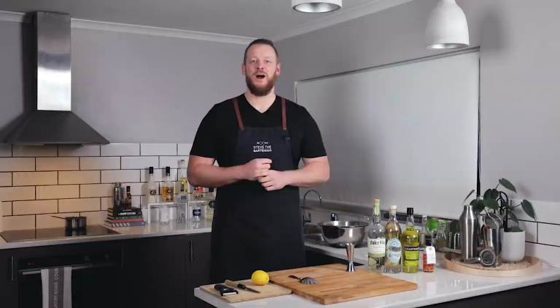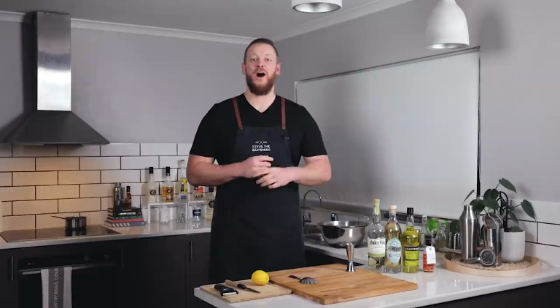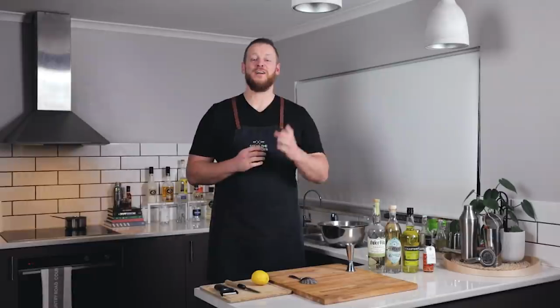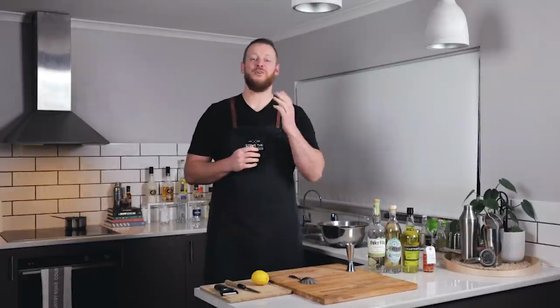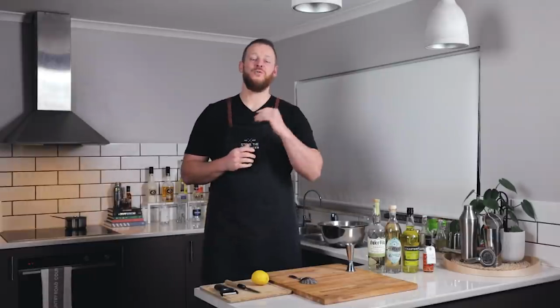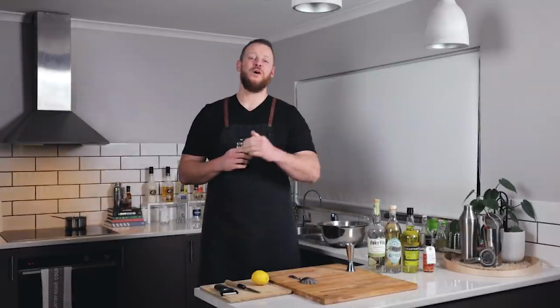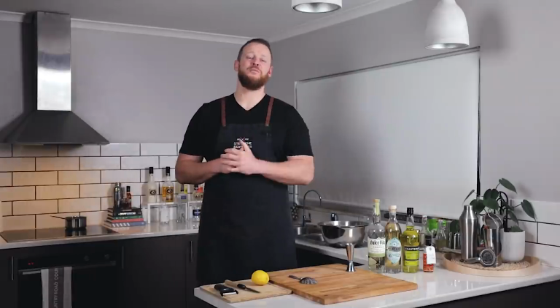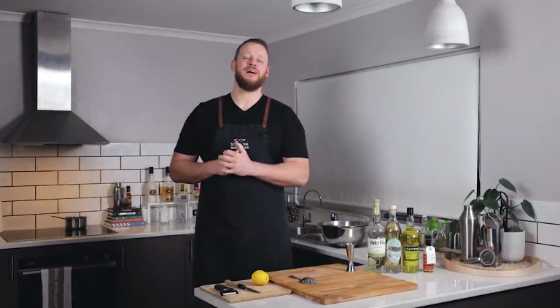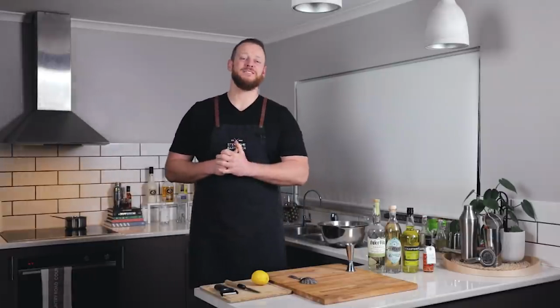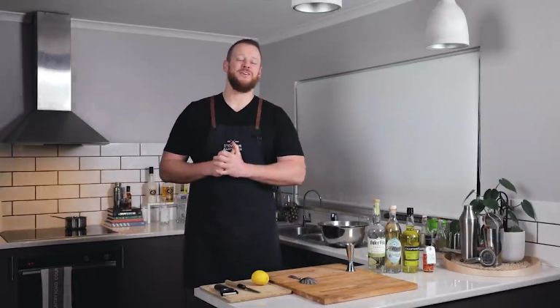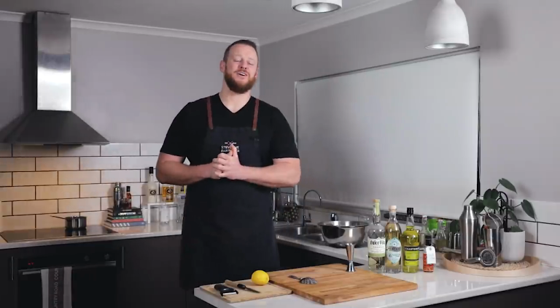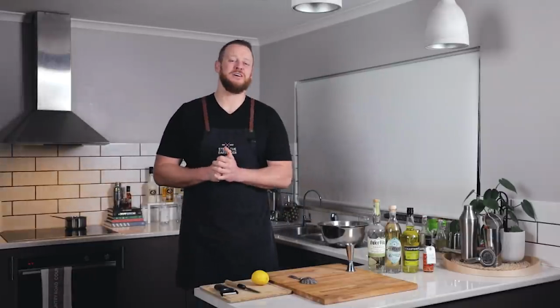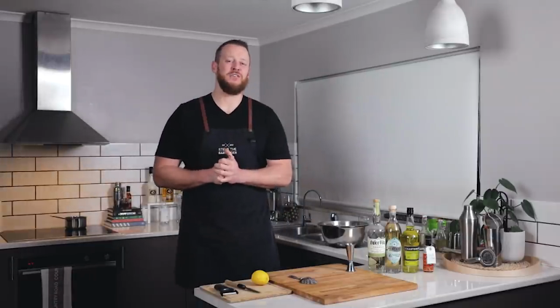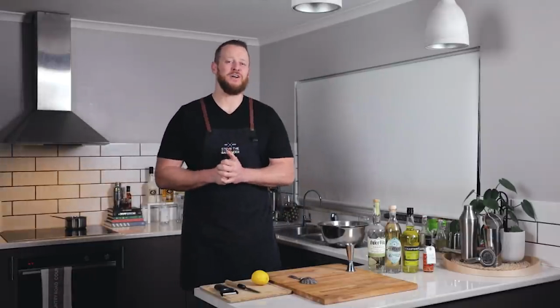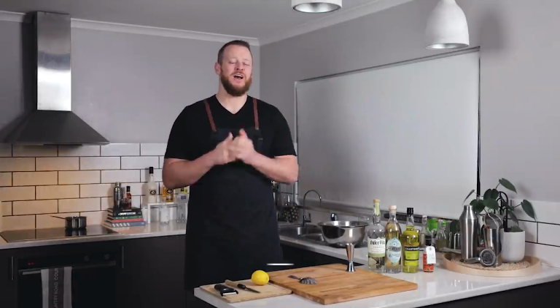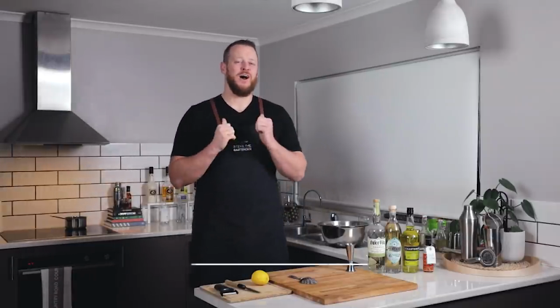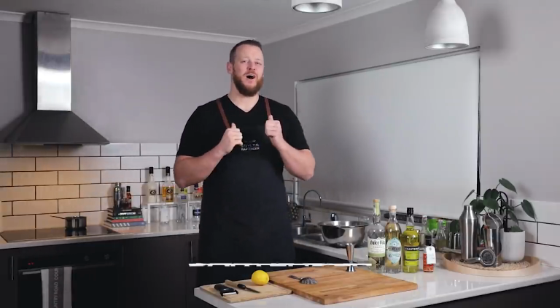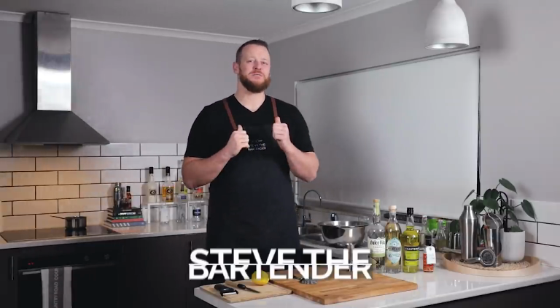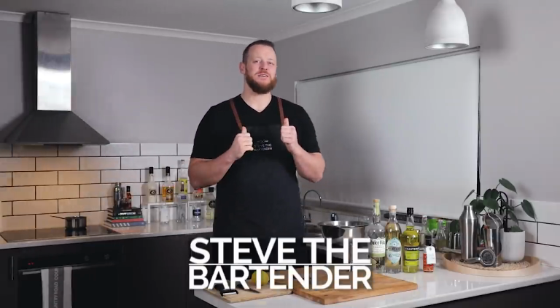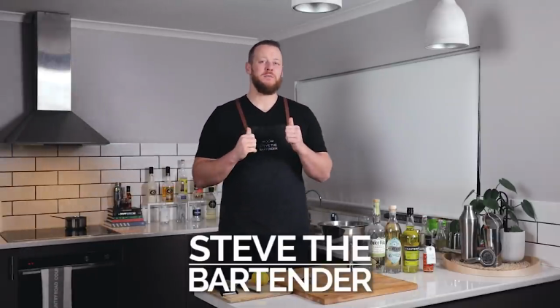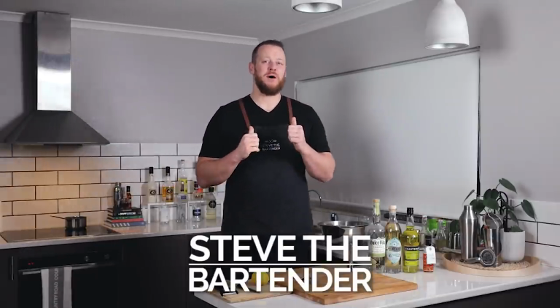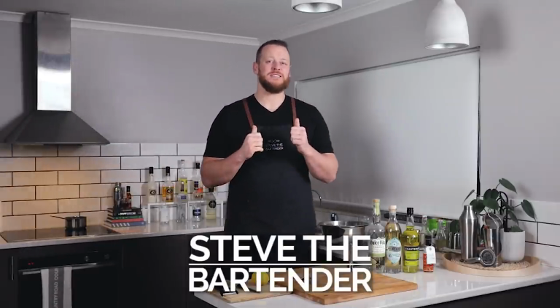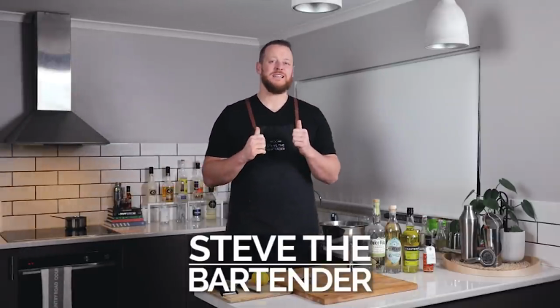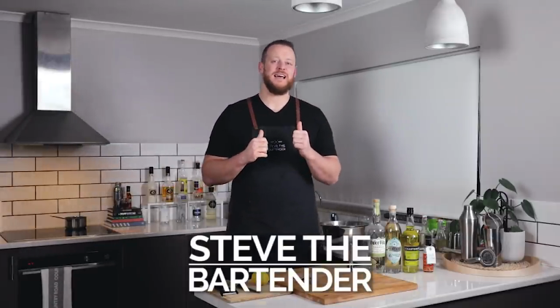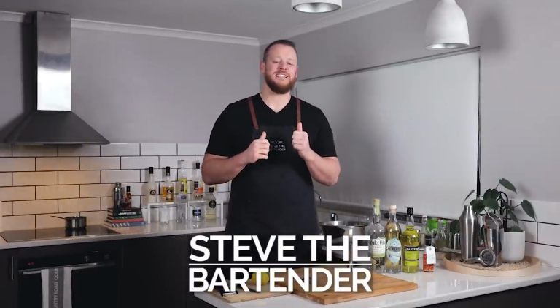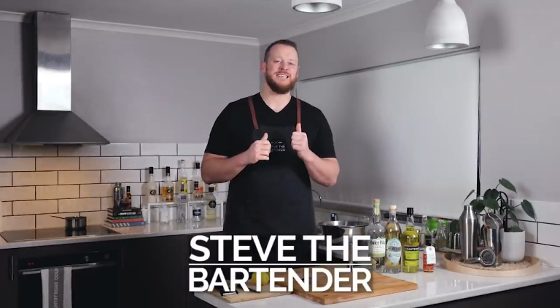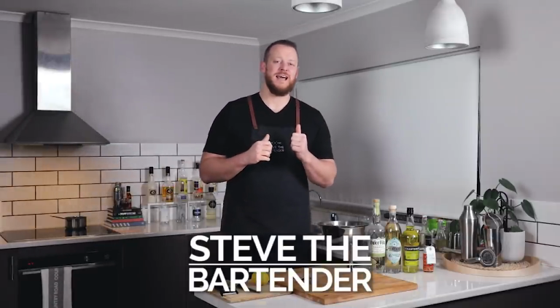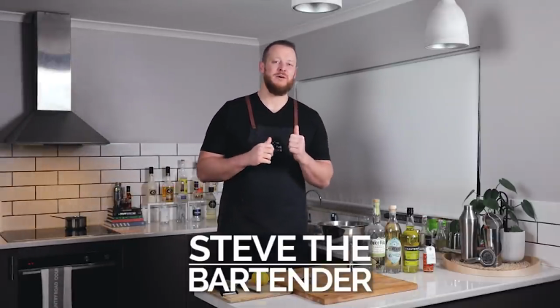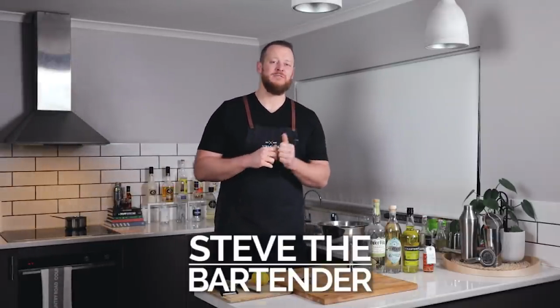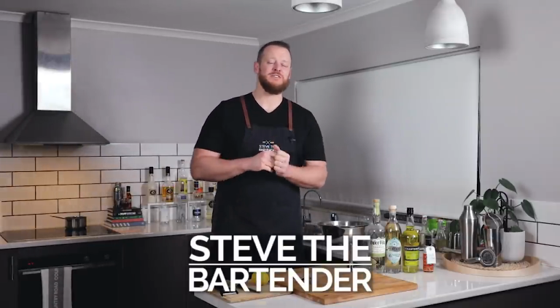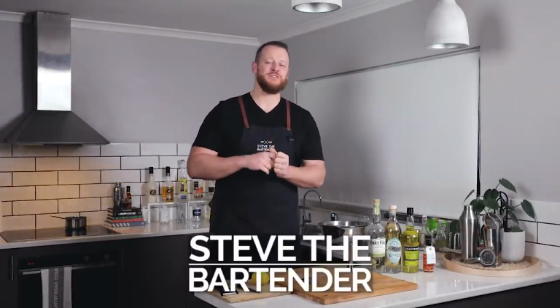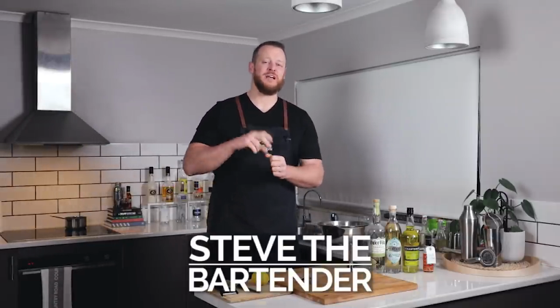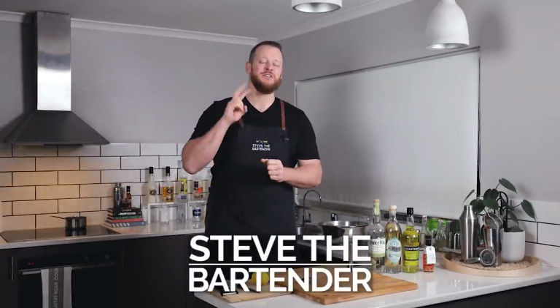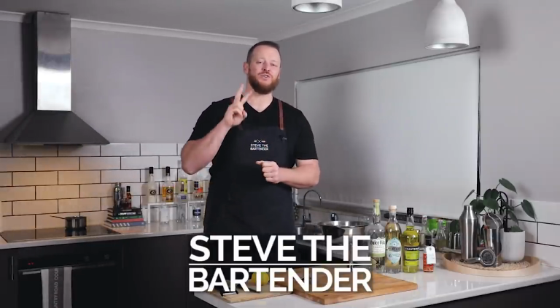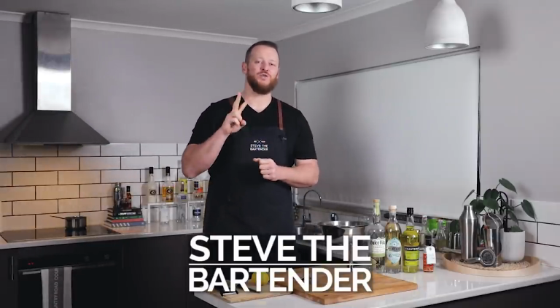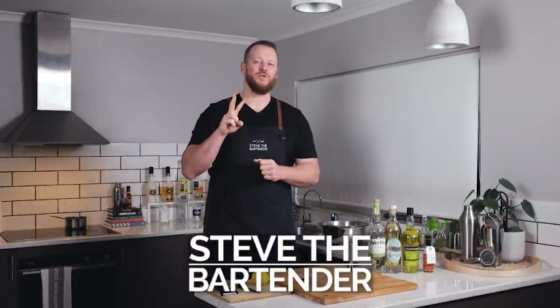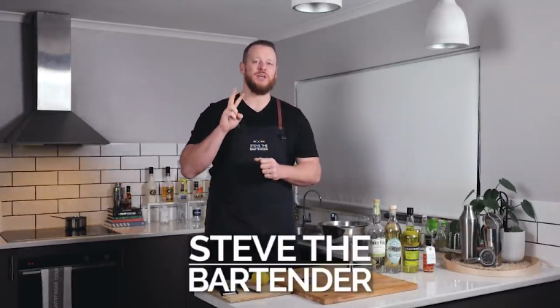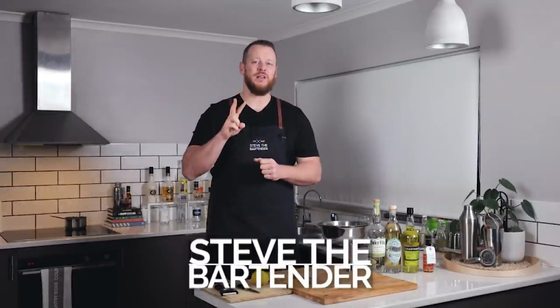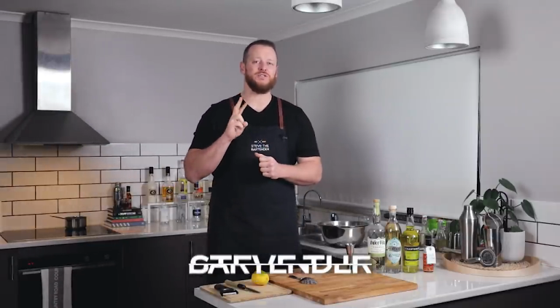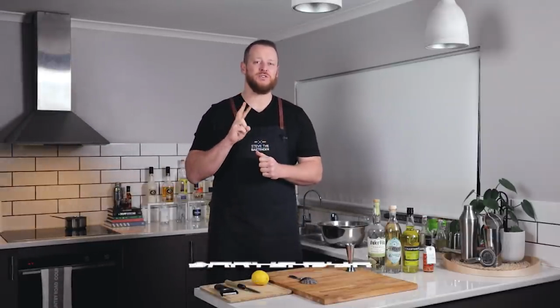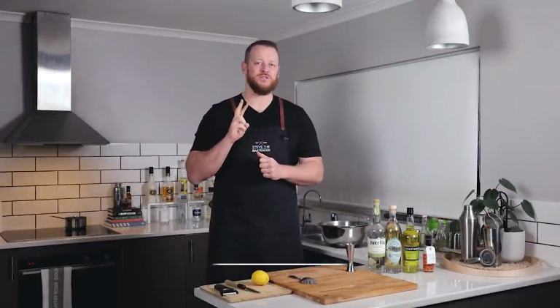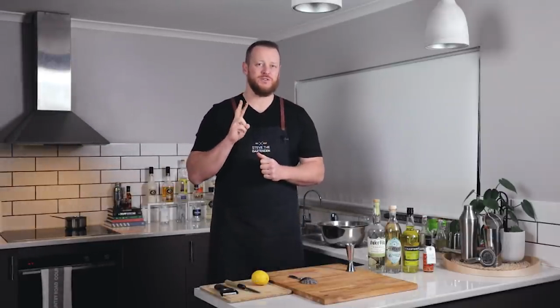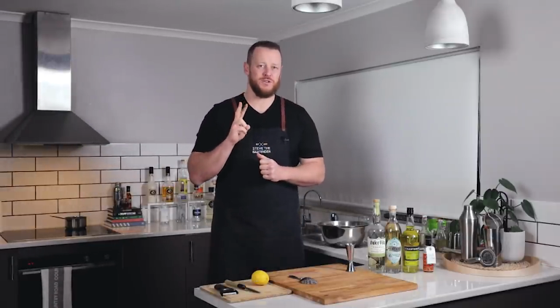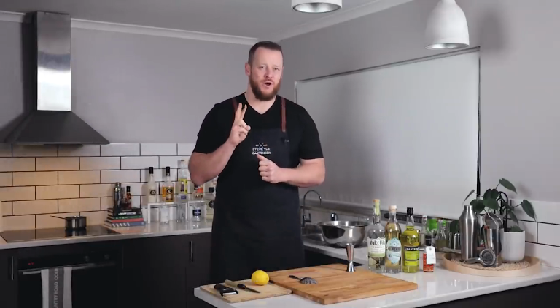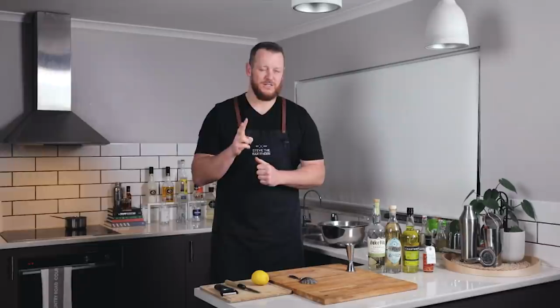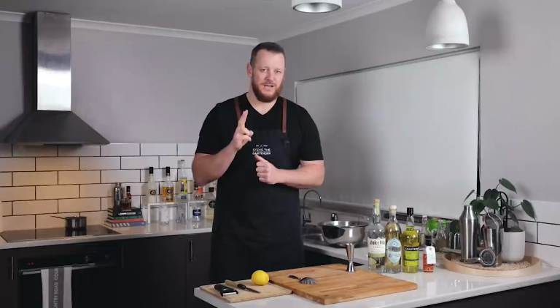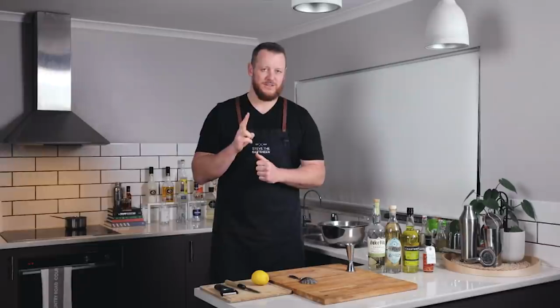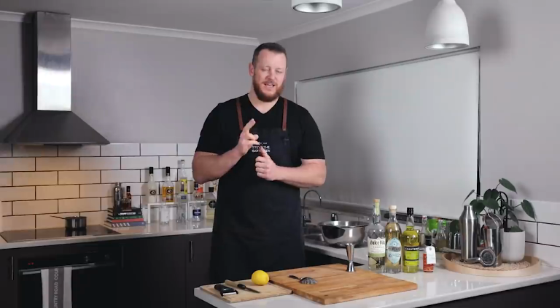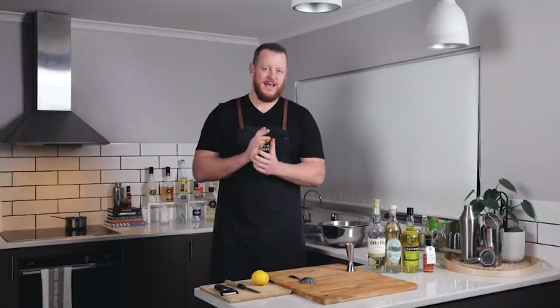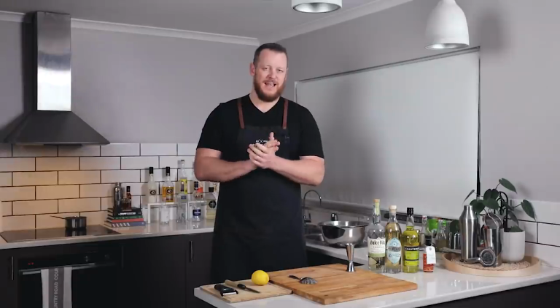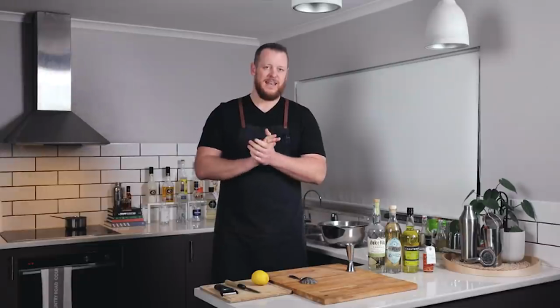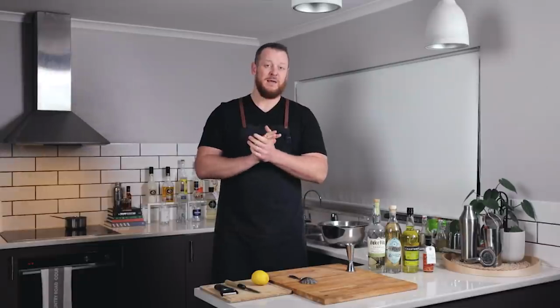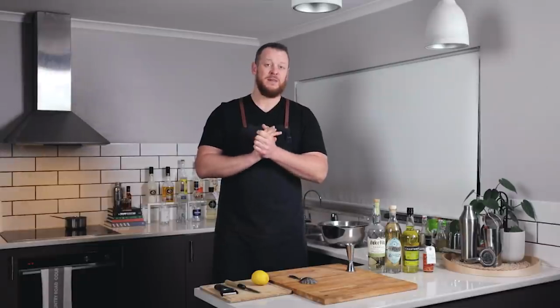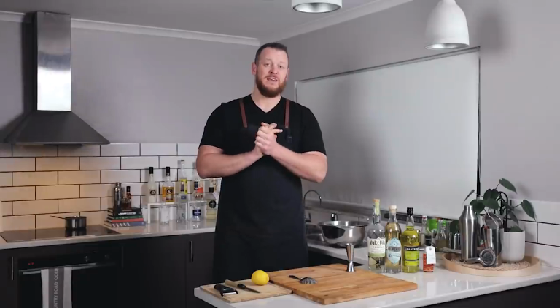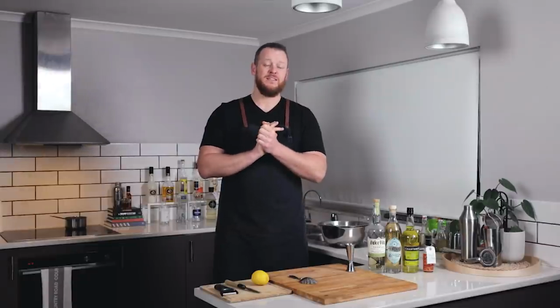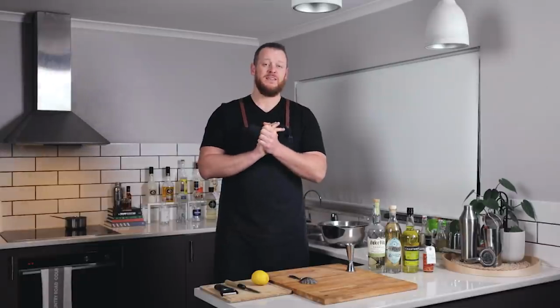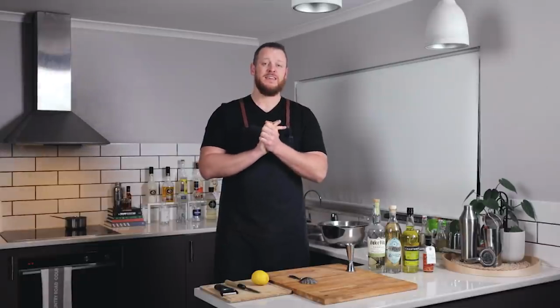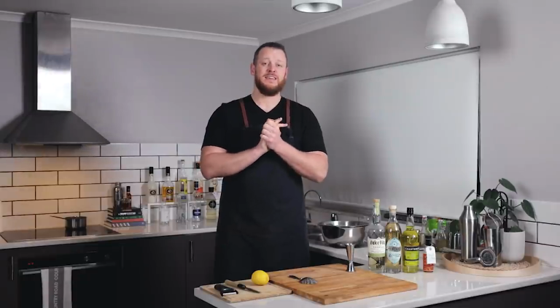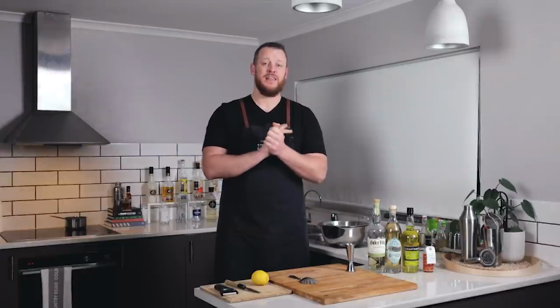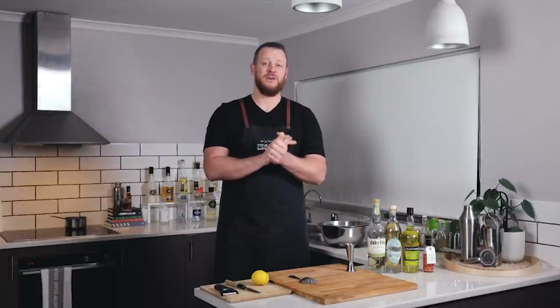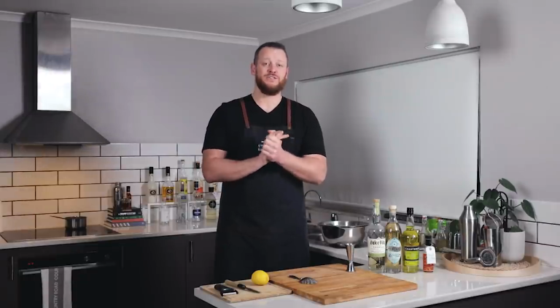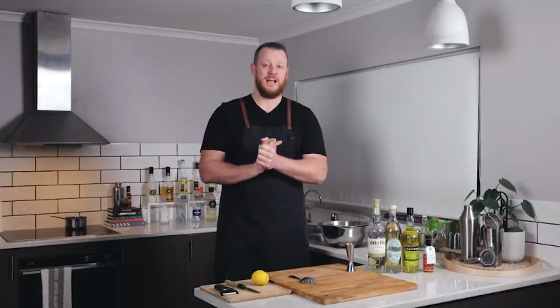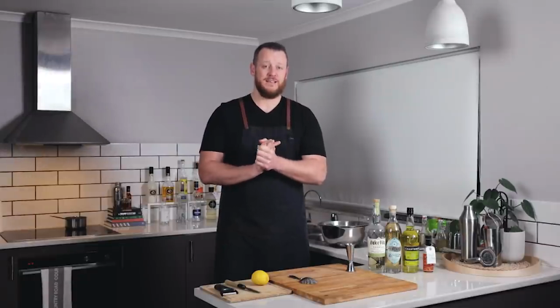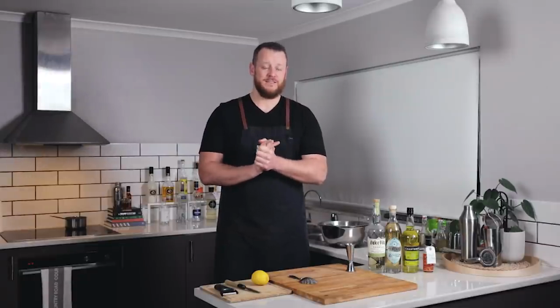Hi crew, welcome back to the cocktail blog. I'm Steve the bartender and today I'm featuring two Yellow Chartreuse cocktails, namely the Yellow Jacket.